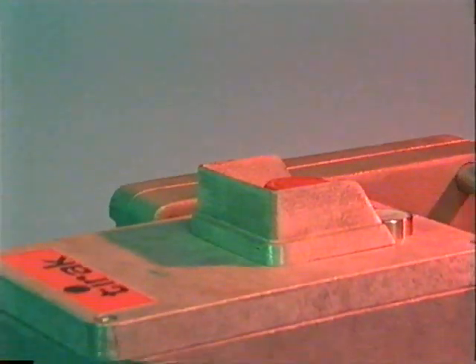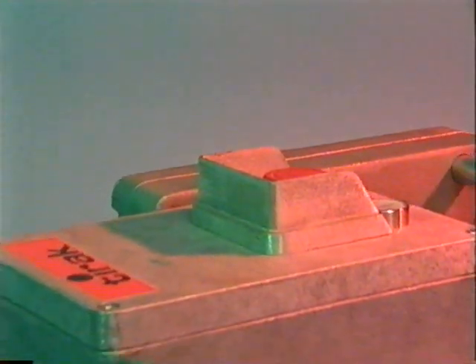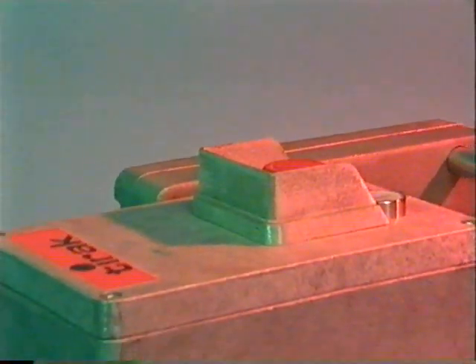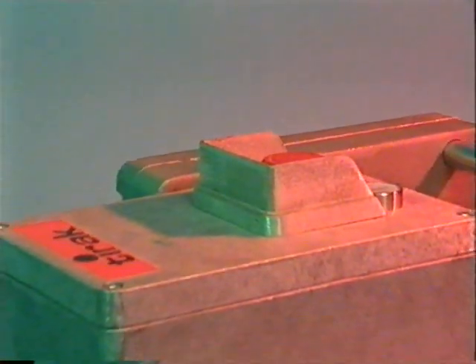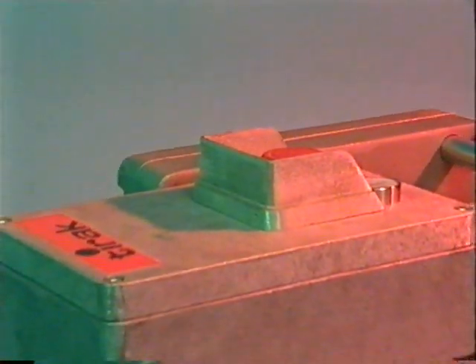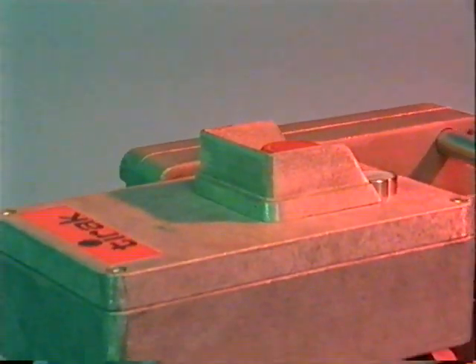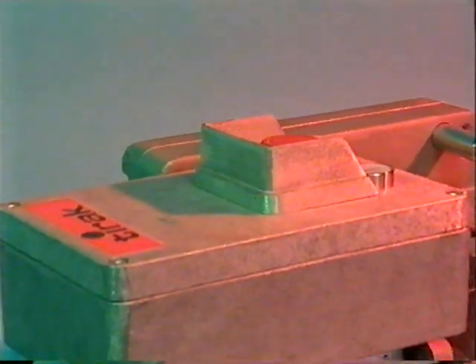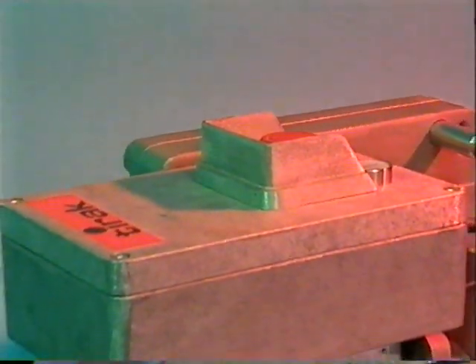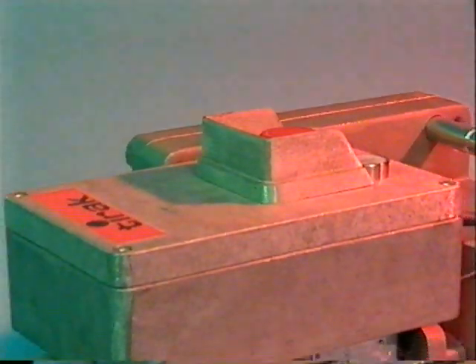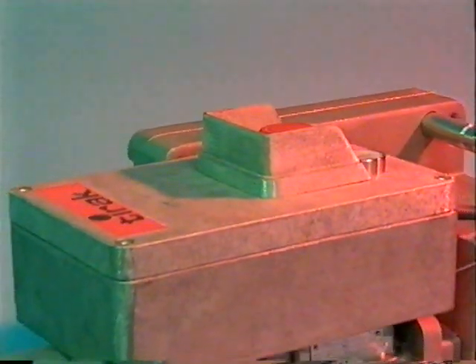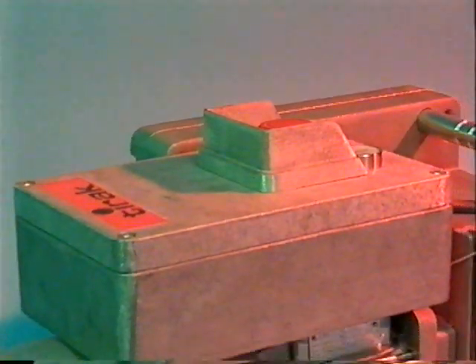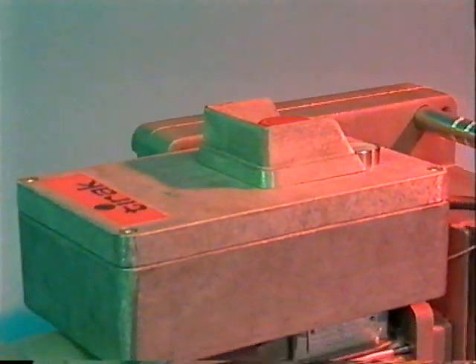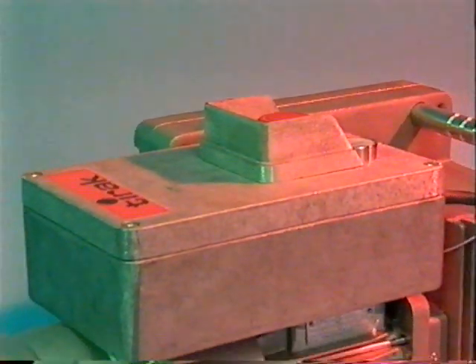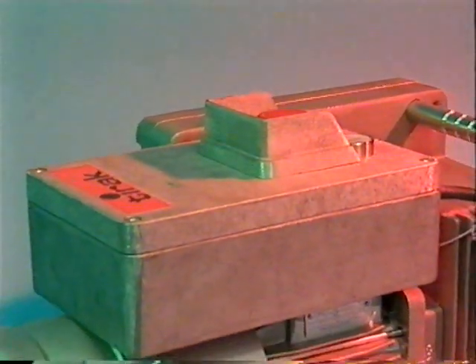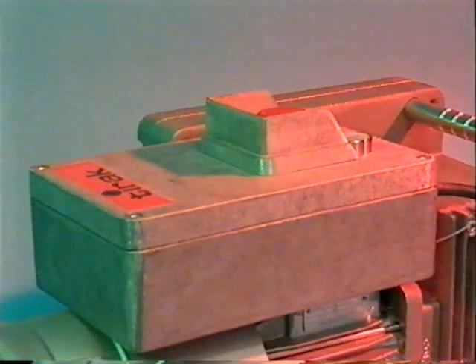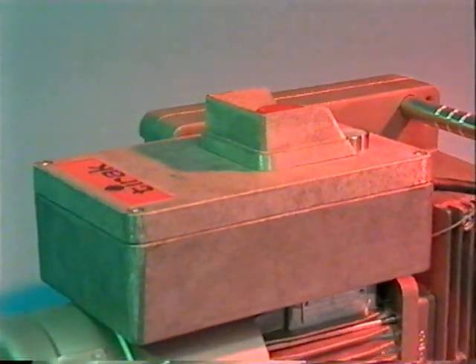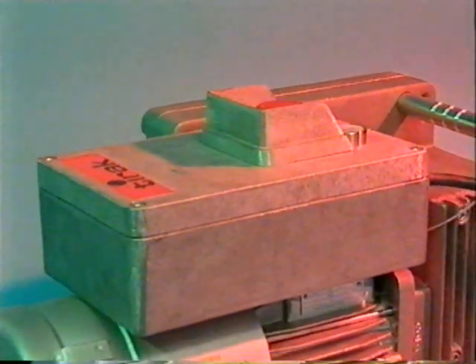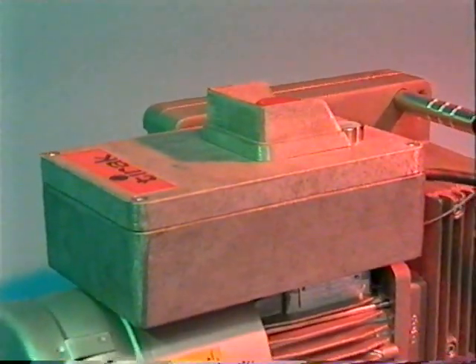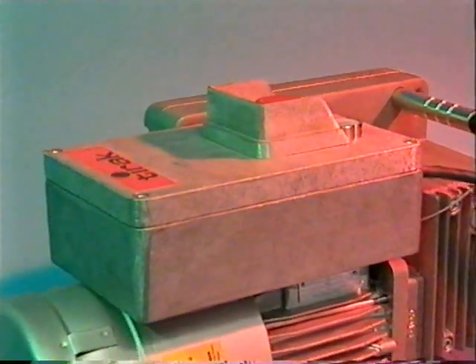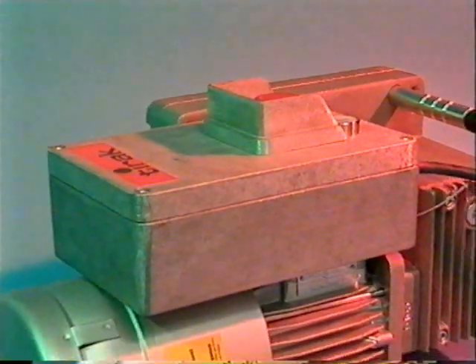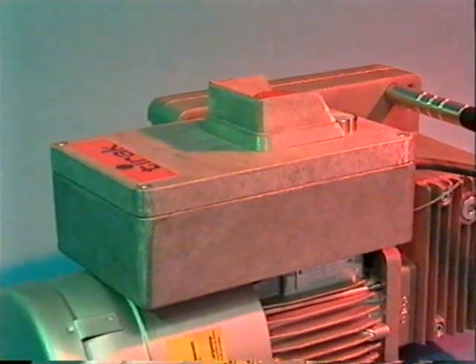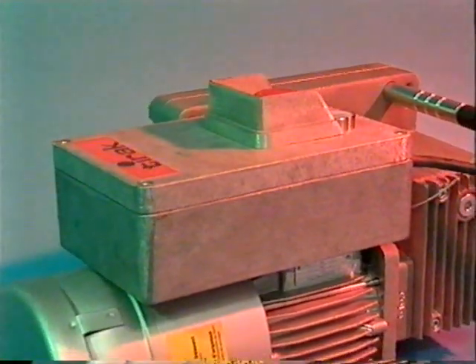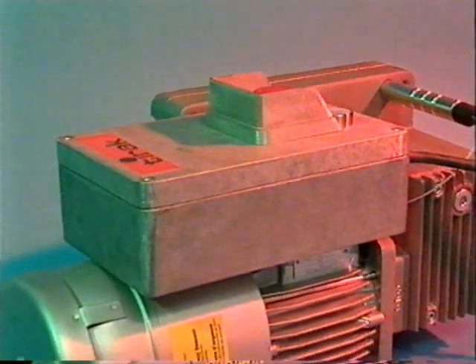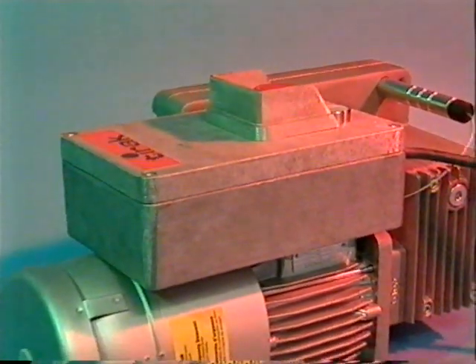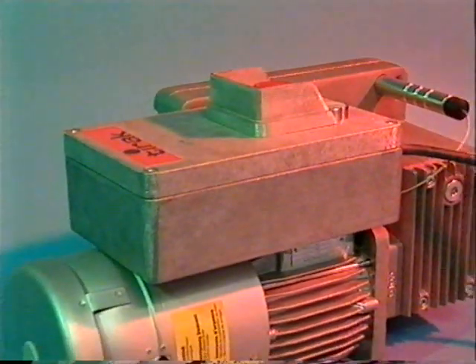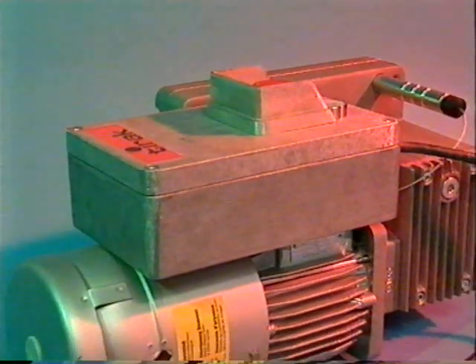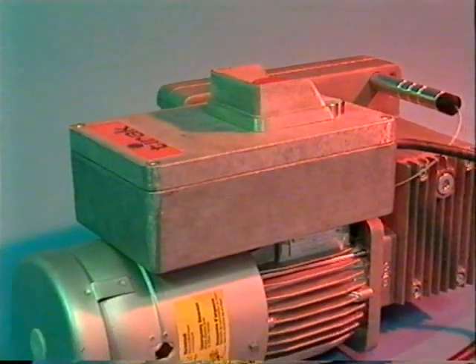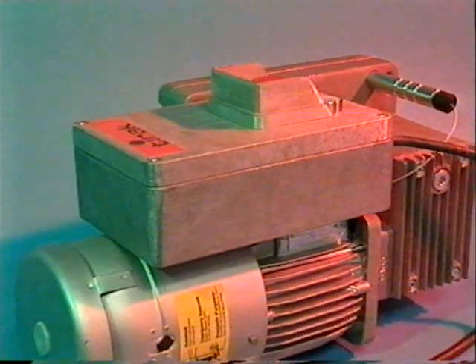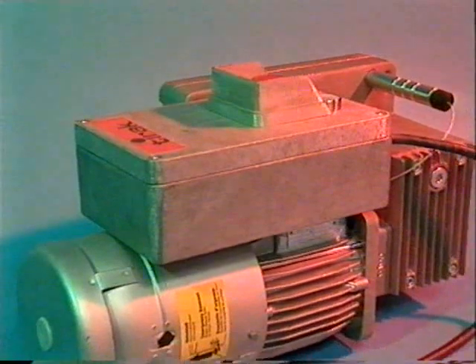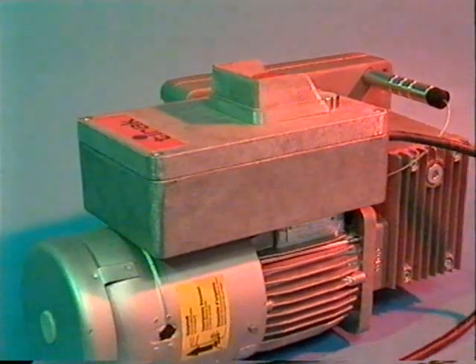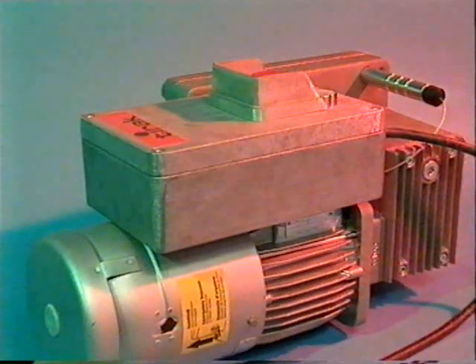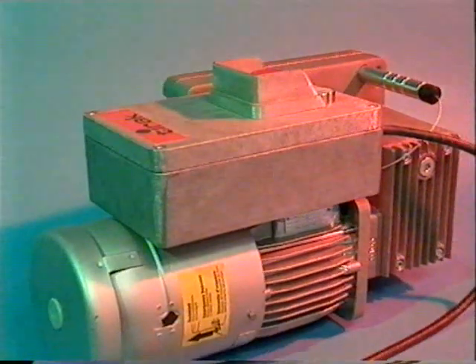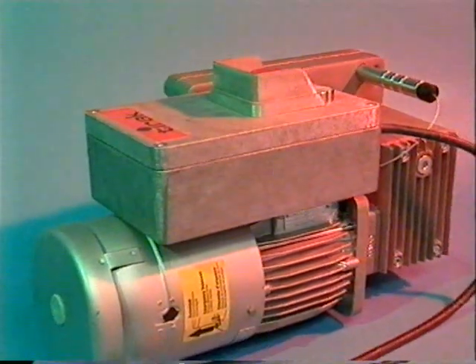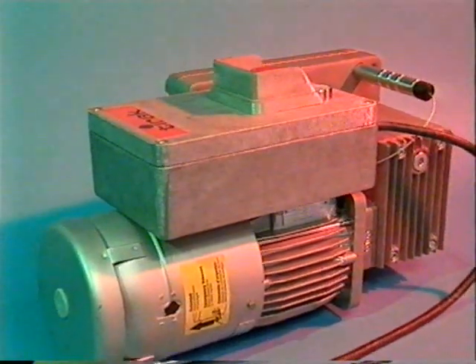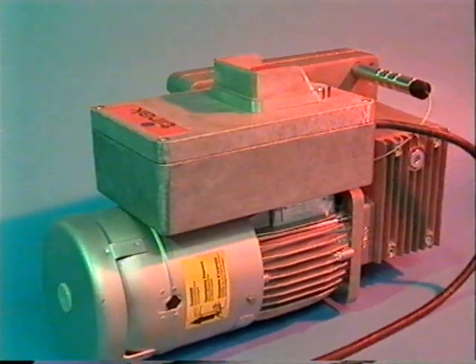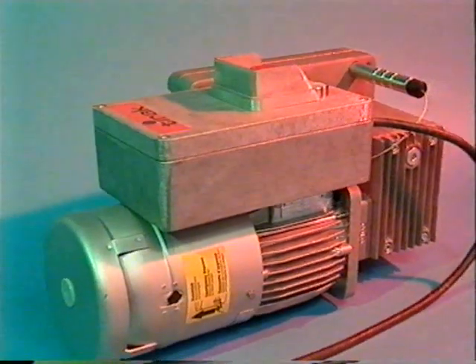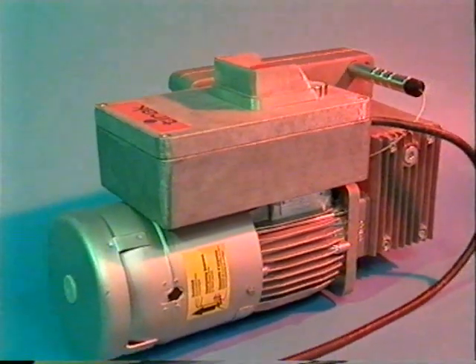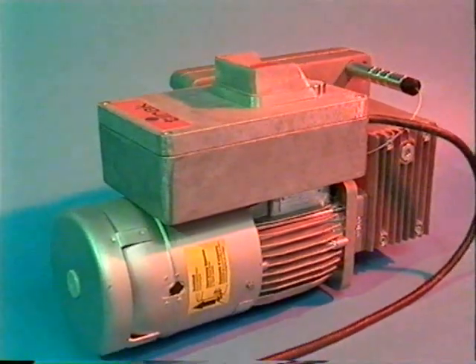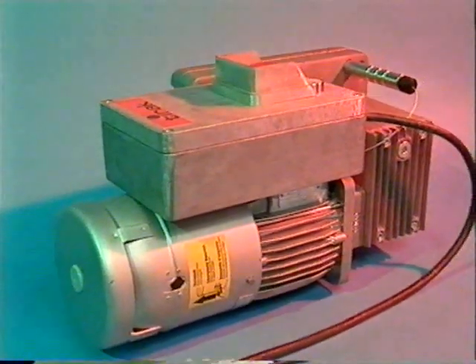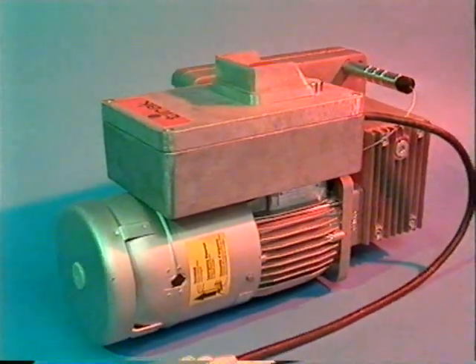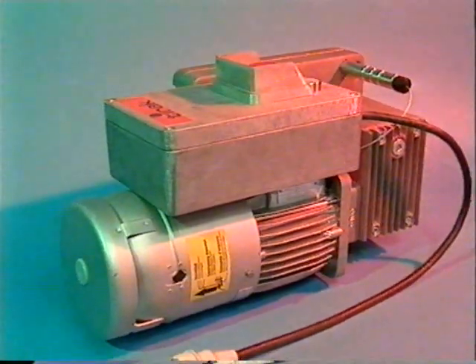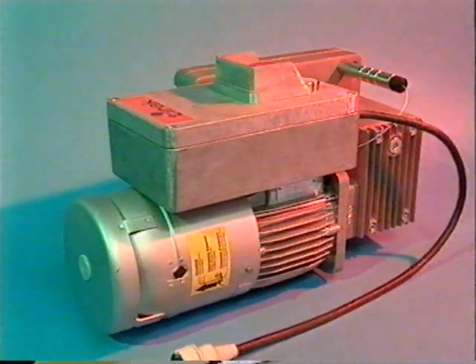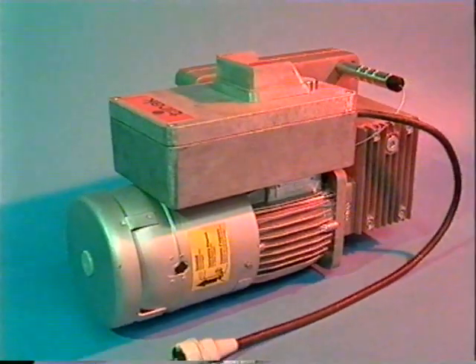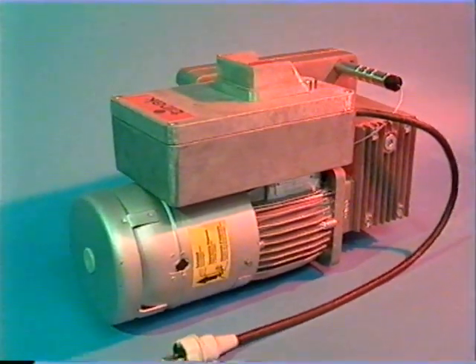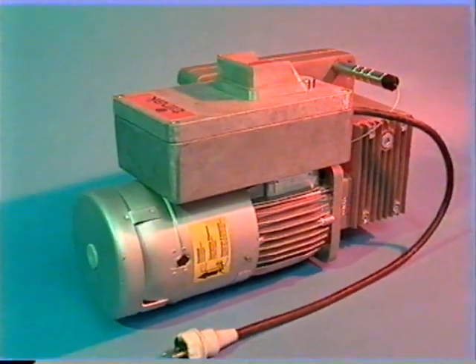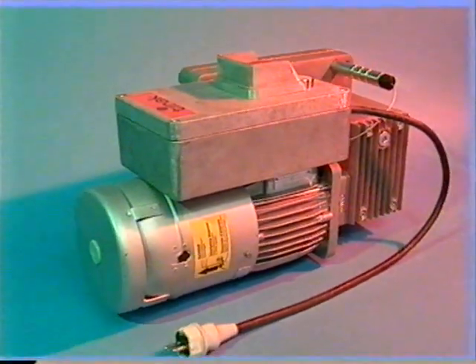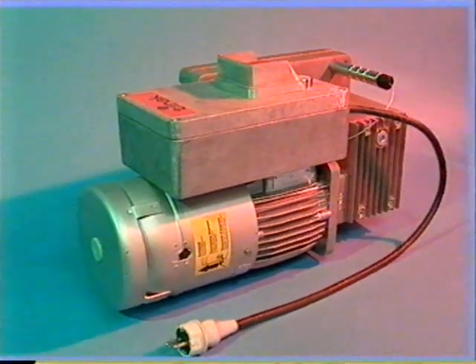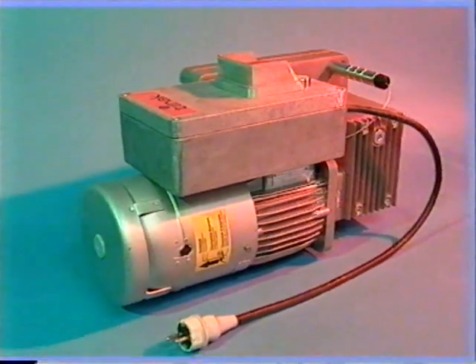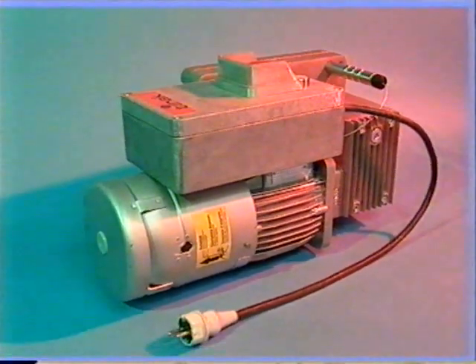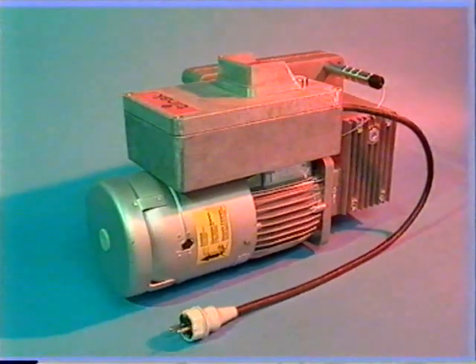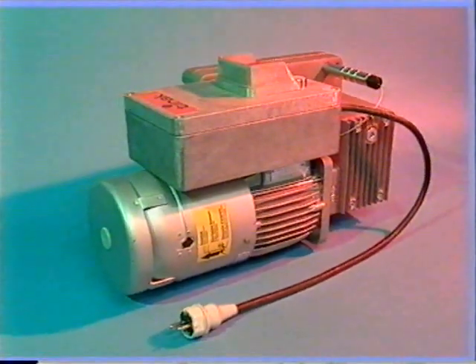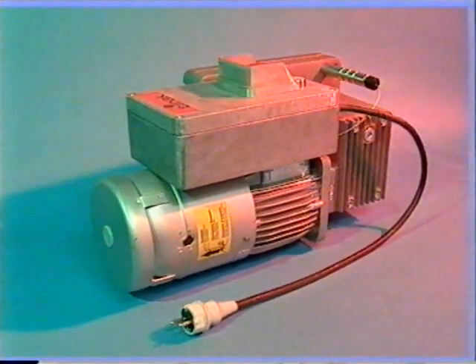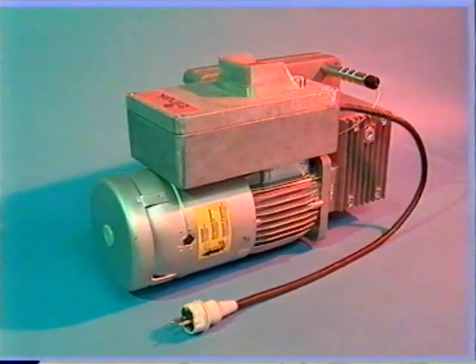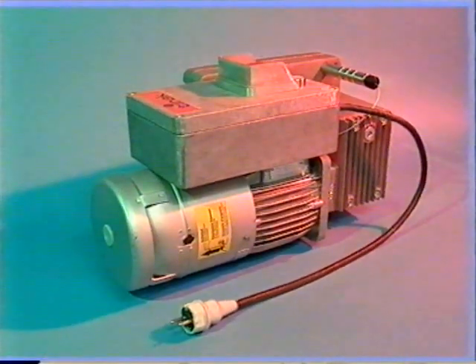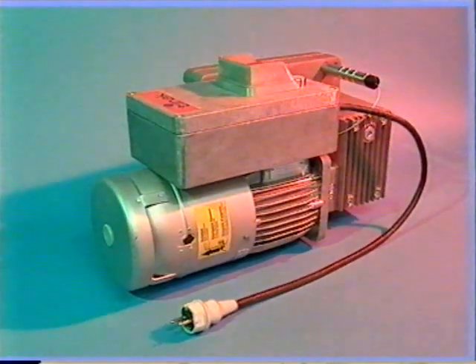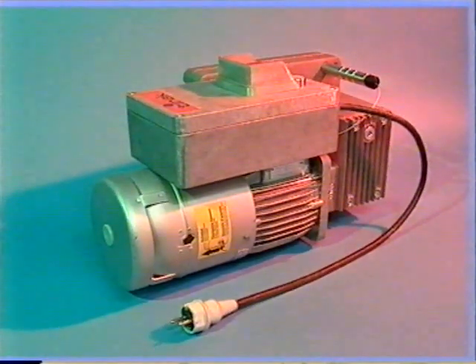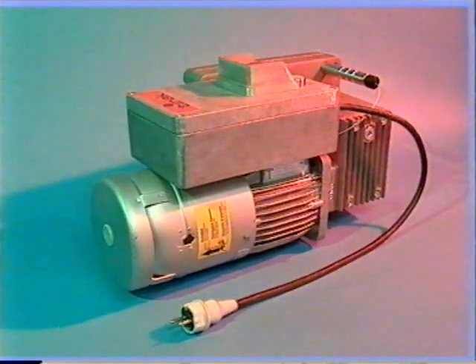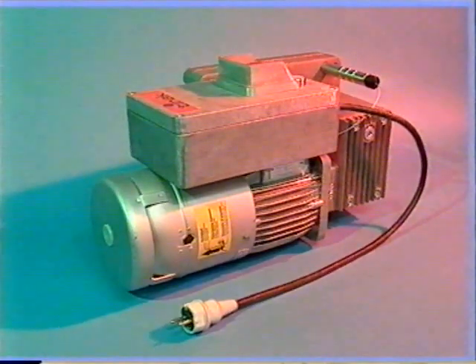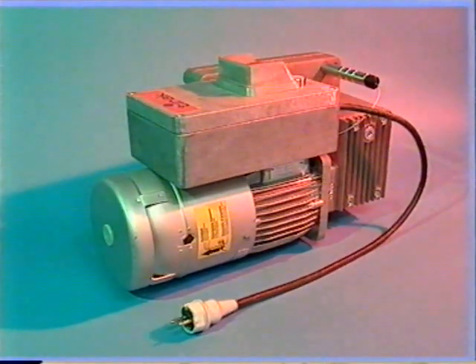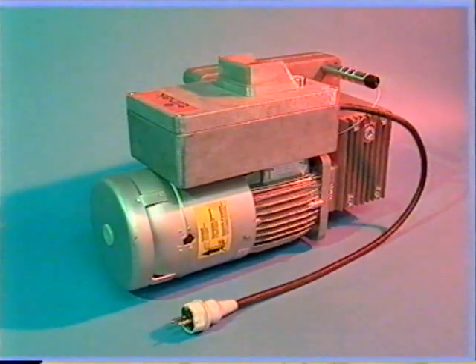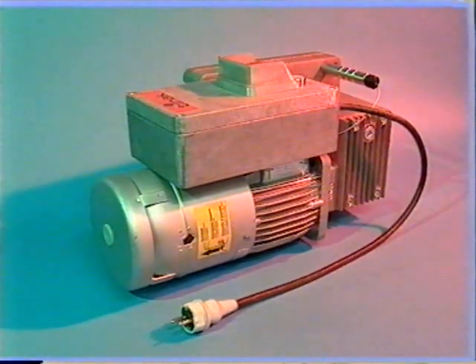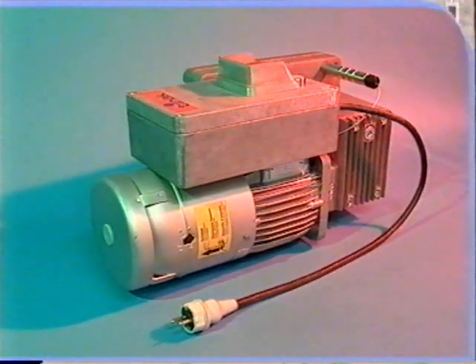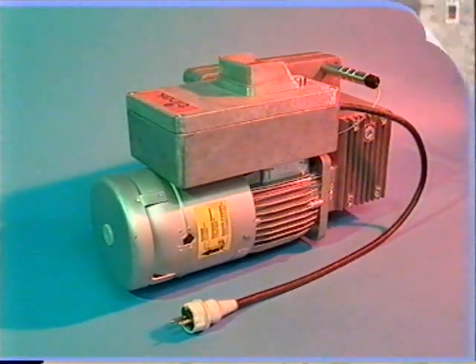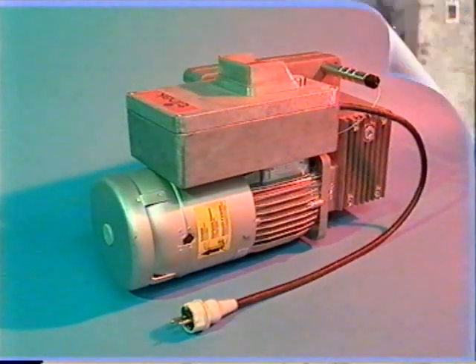It's a traction hoist. But it's more than a hoist and more than a winch. In fact, it's a whole lot more than that.